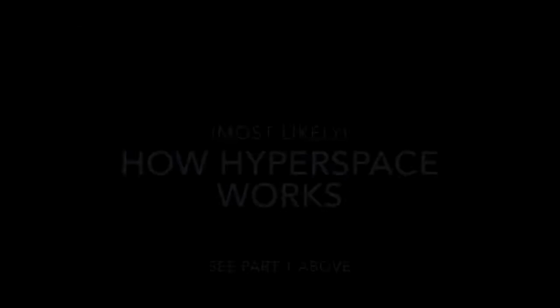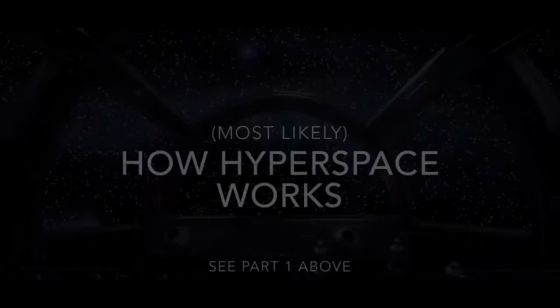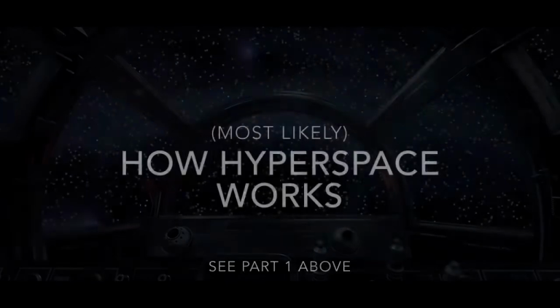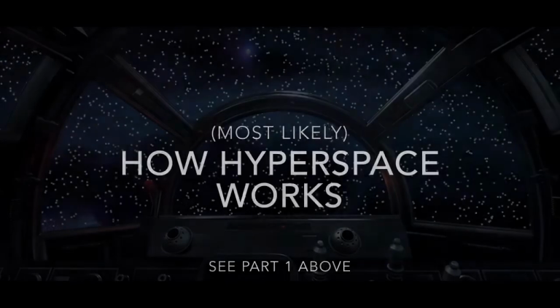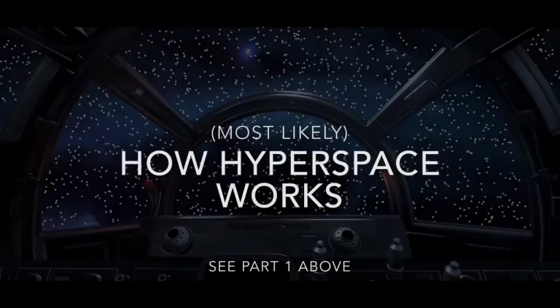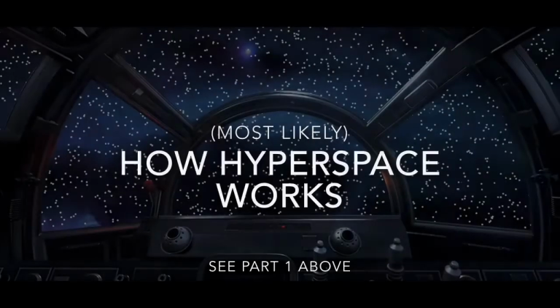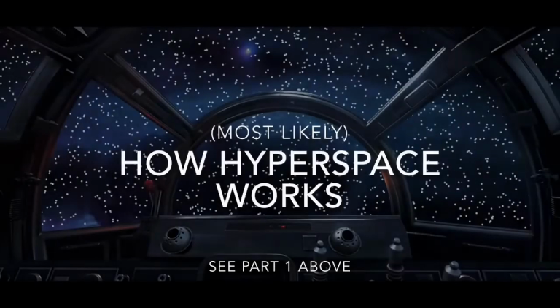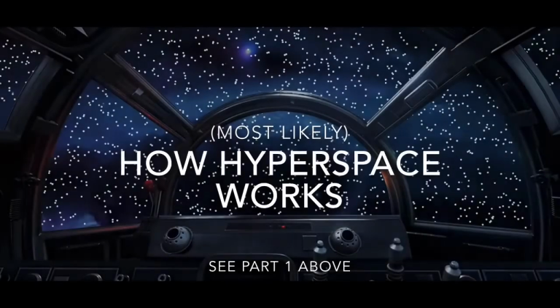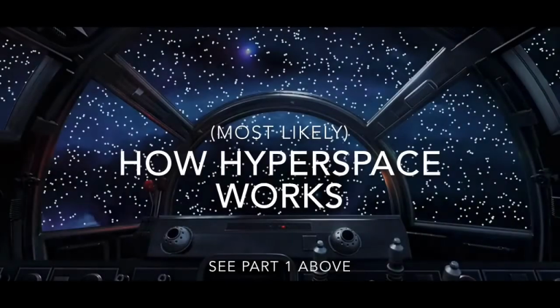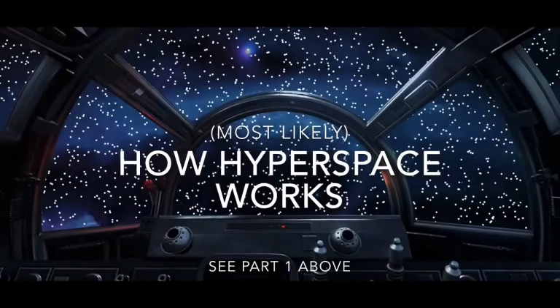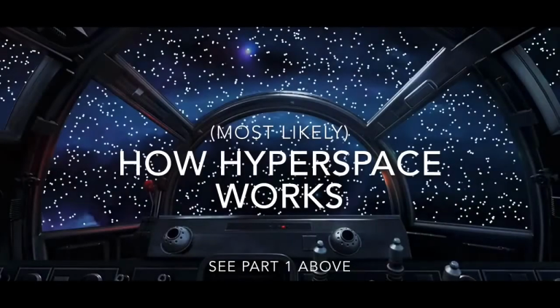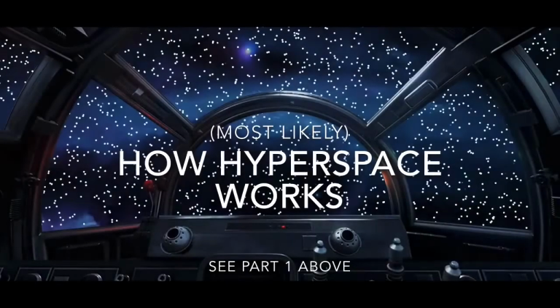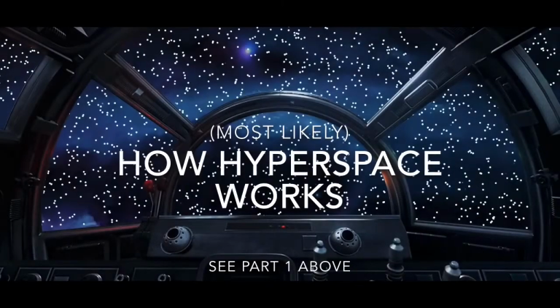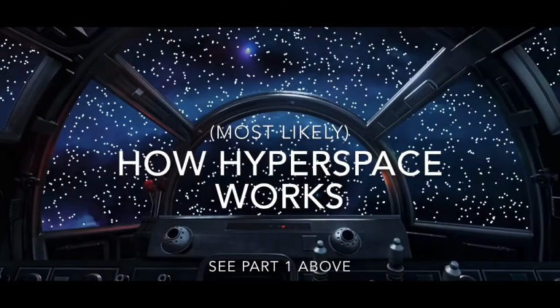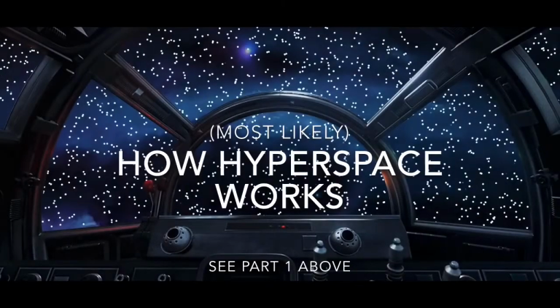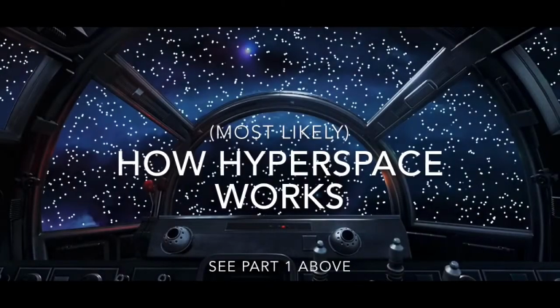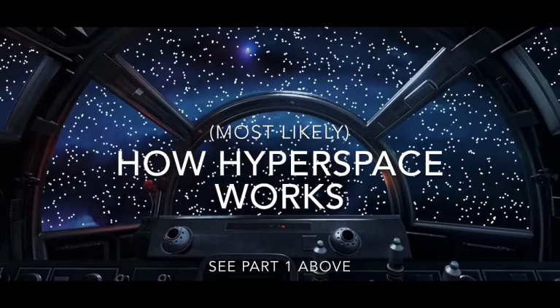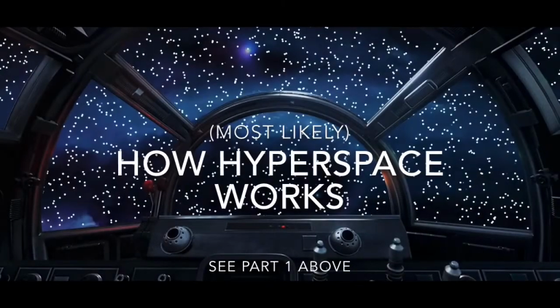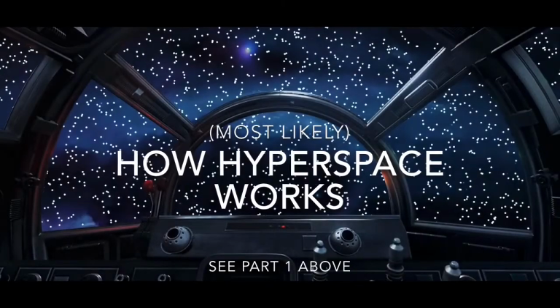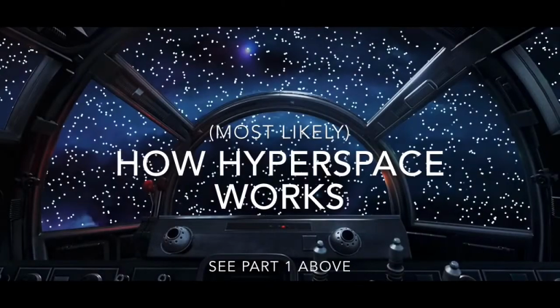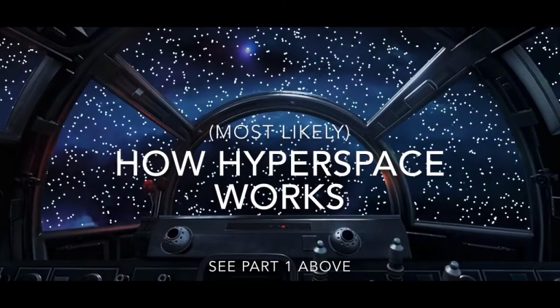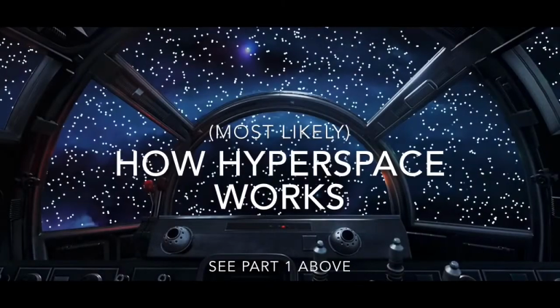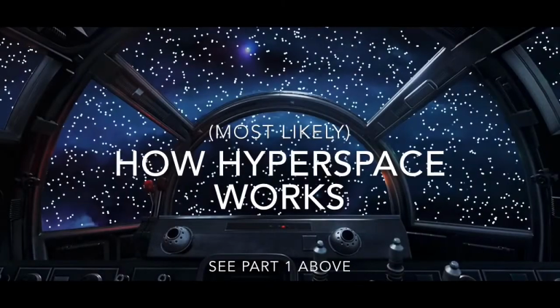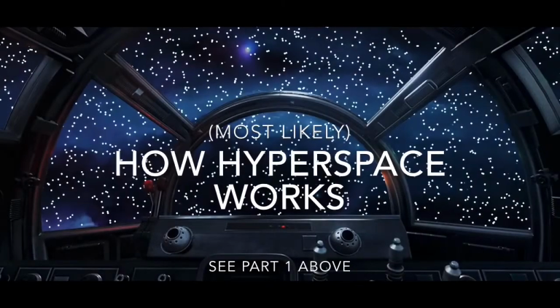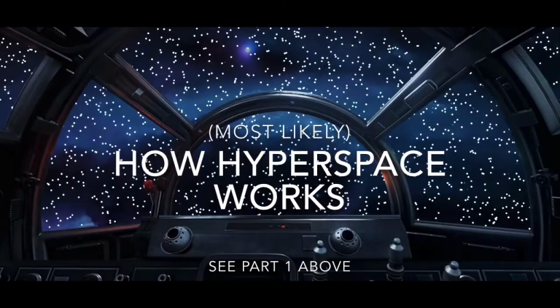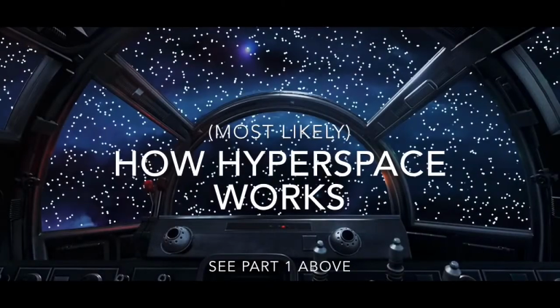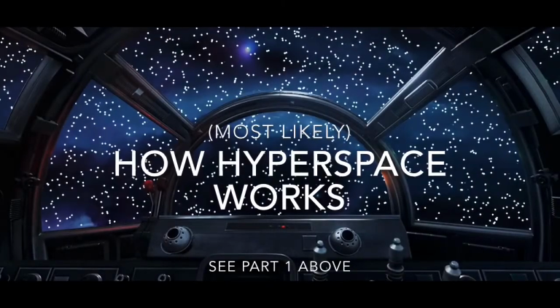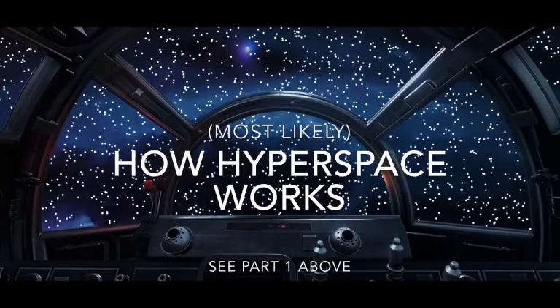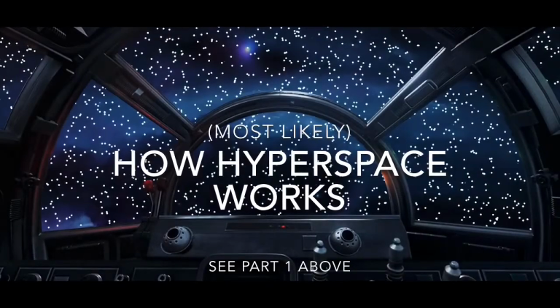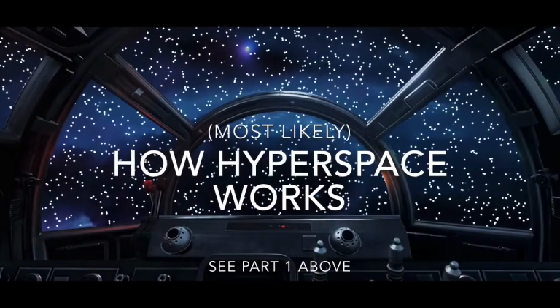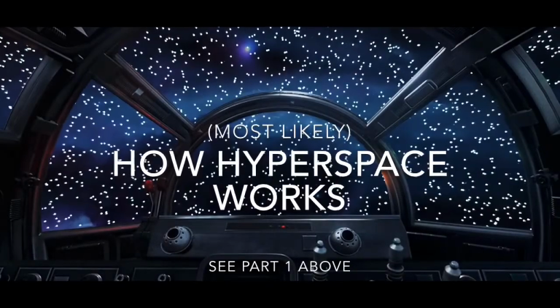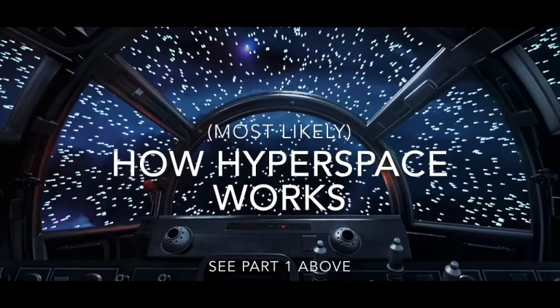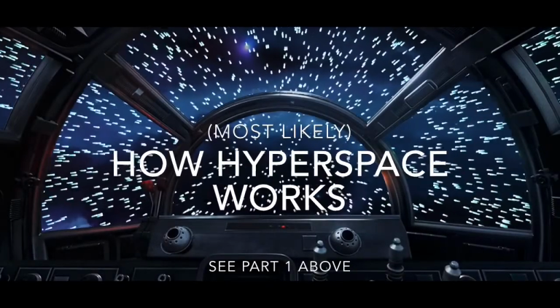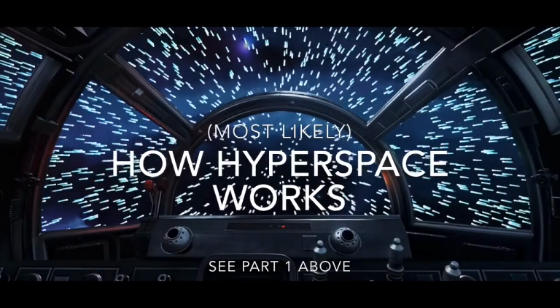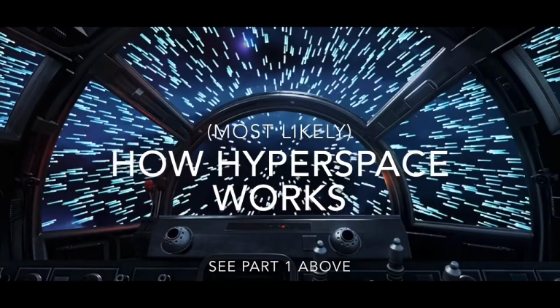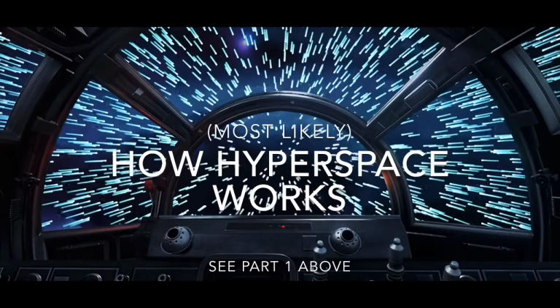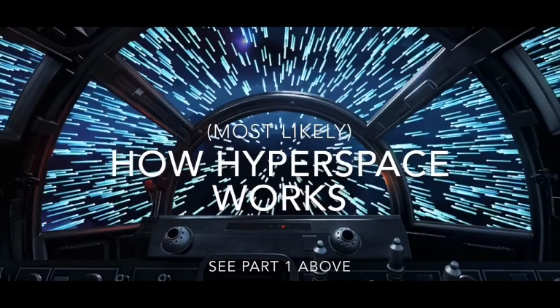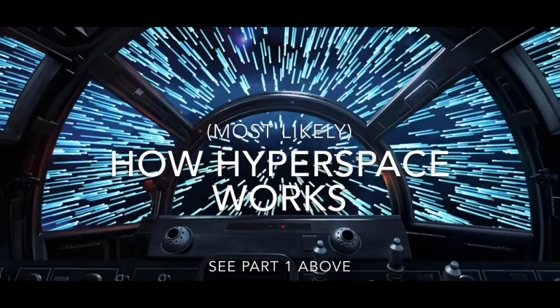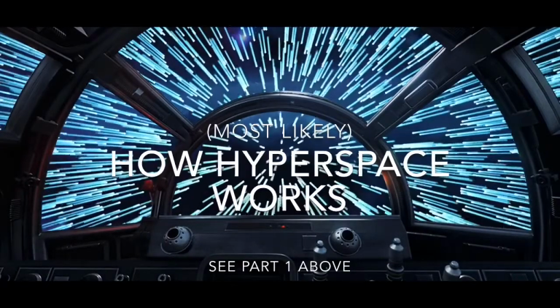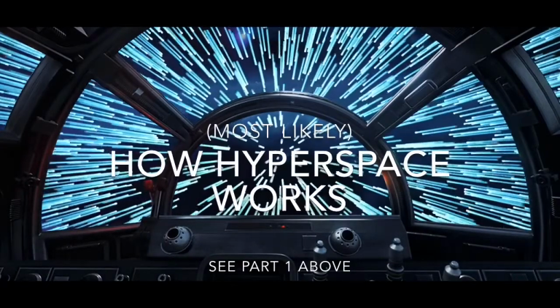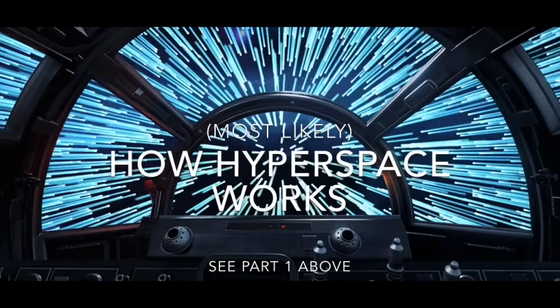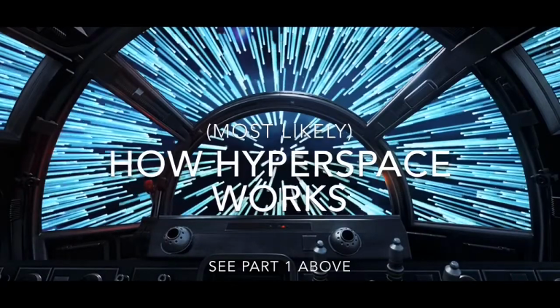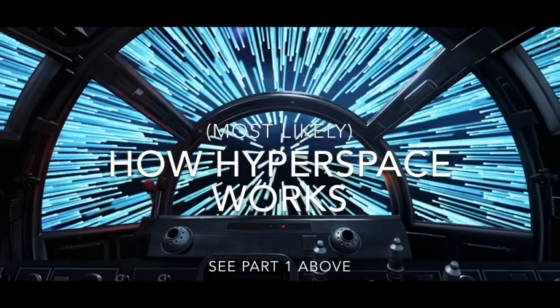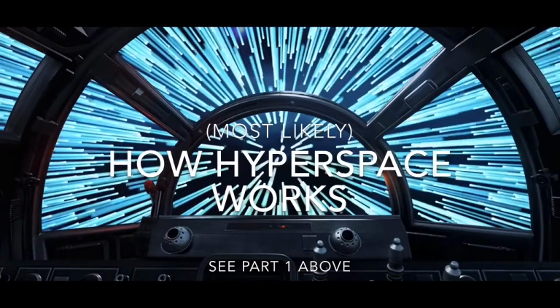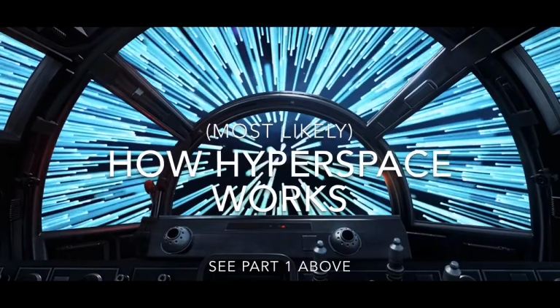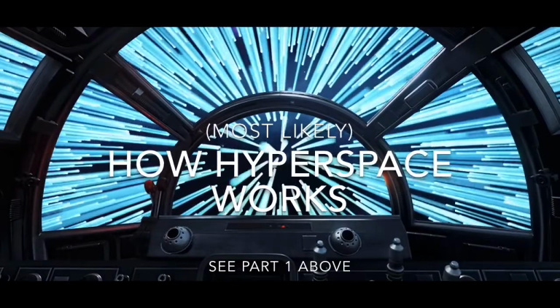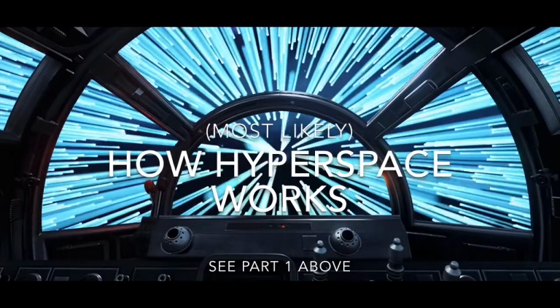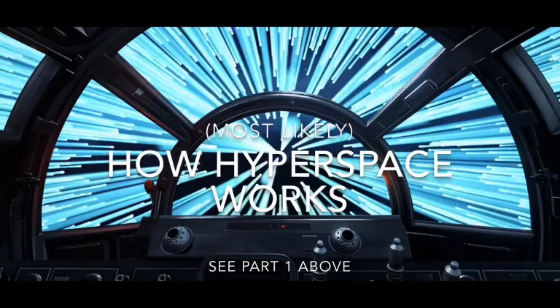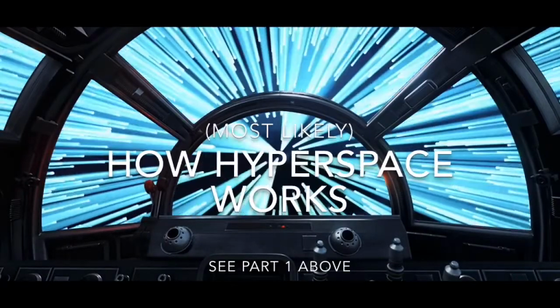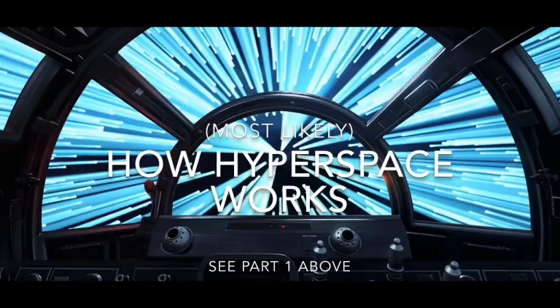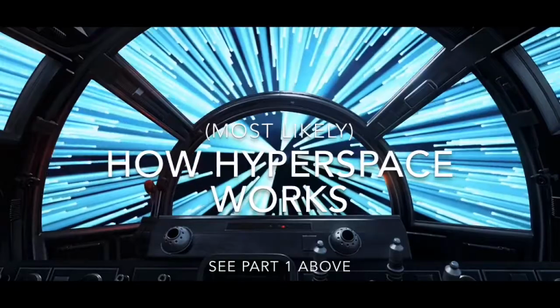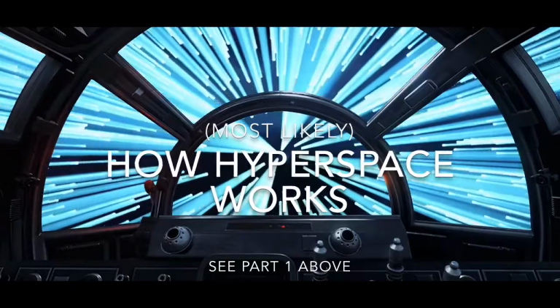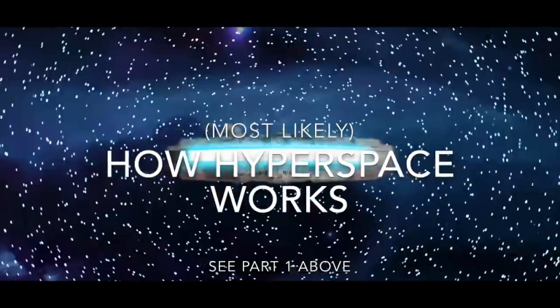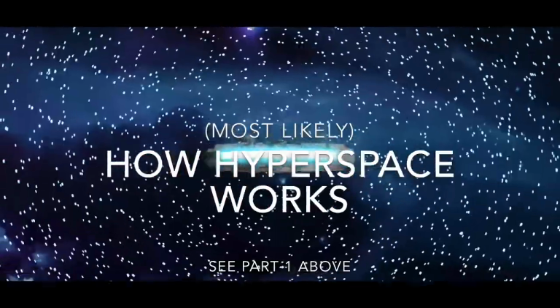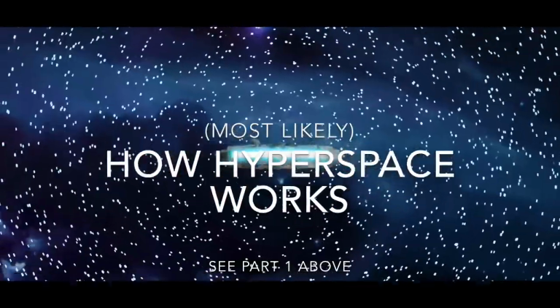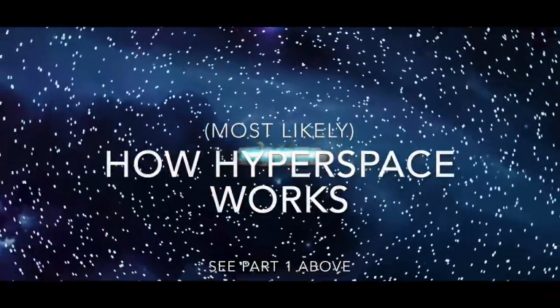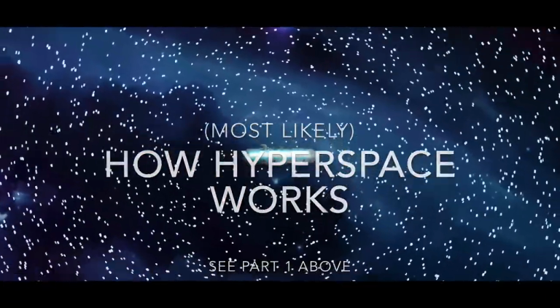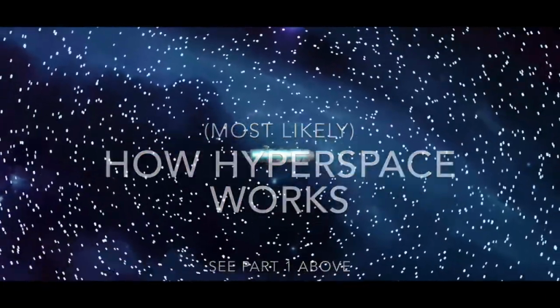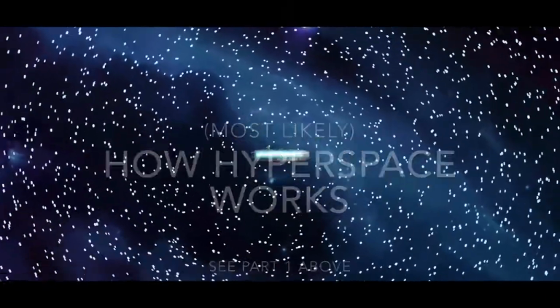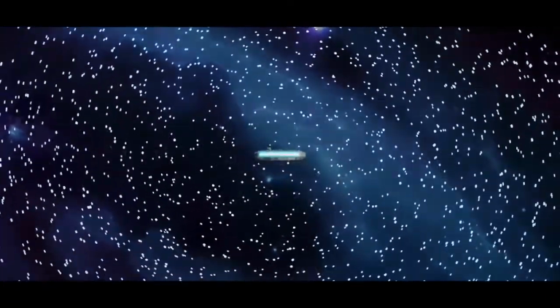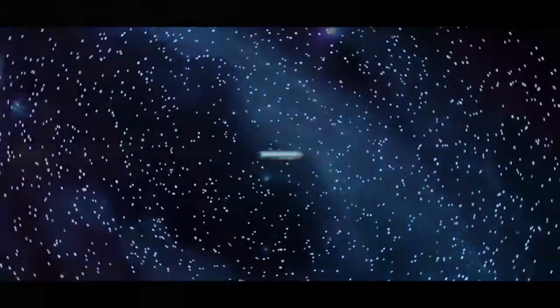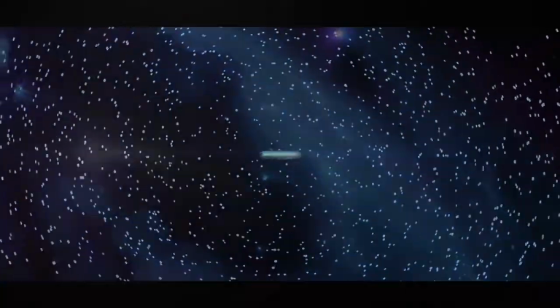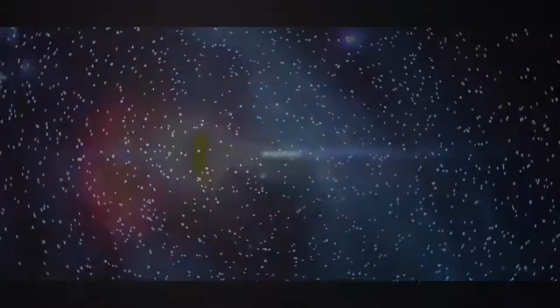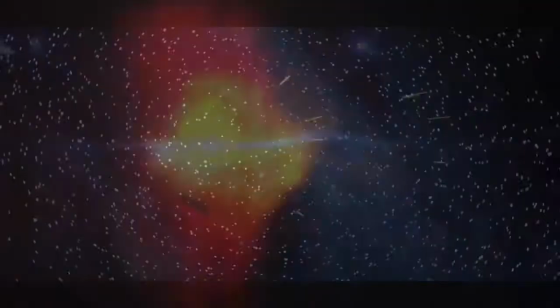Last time we talked about hyperspace, we talked about some basic vocabulary. Well in this one we're going to talk about how this actually works.